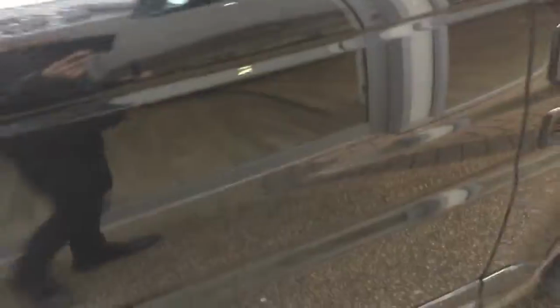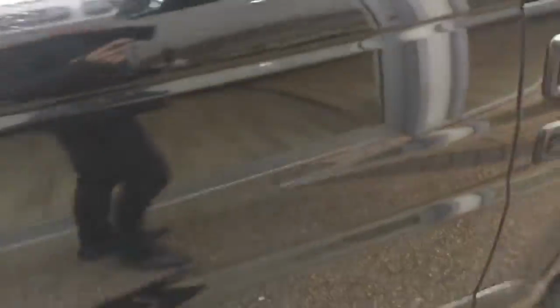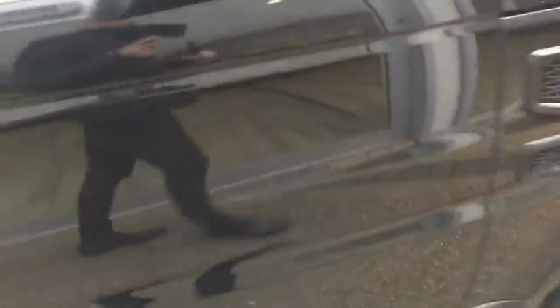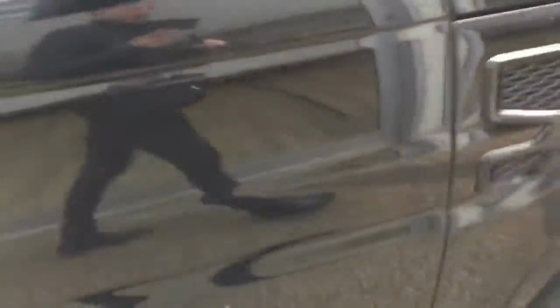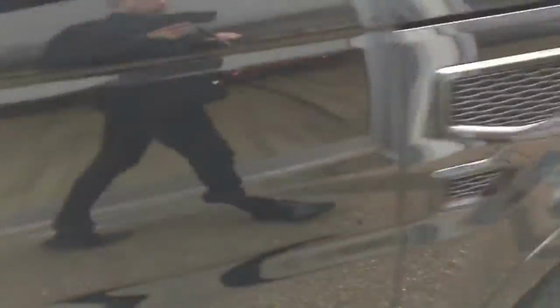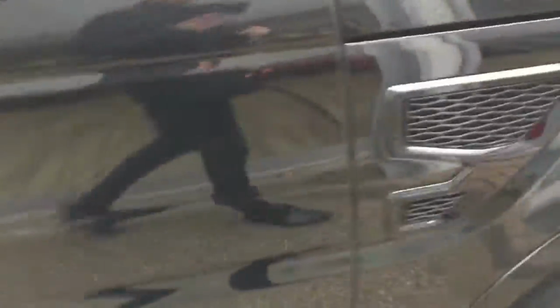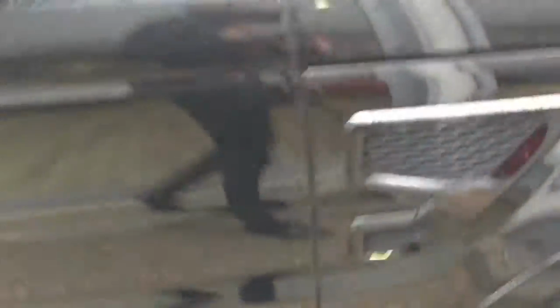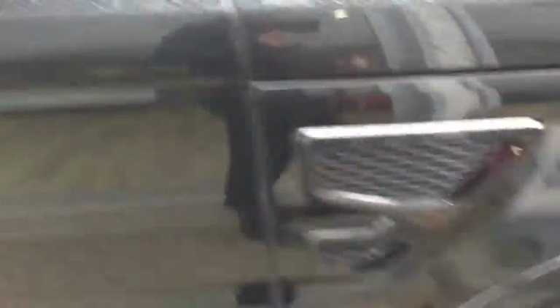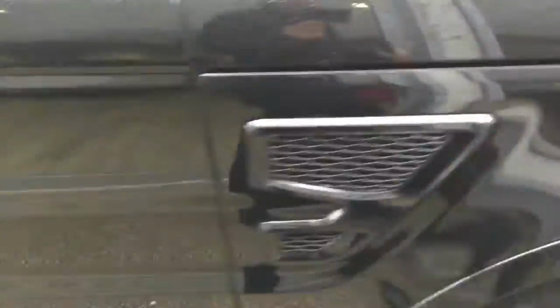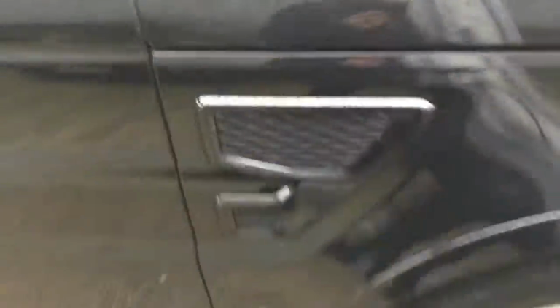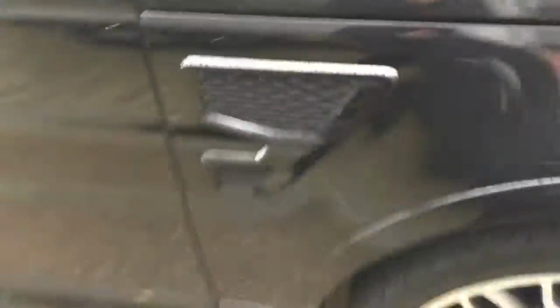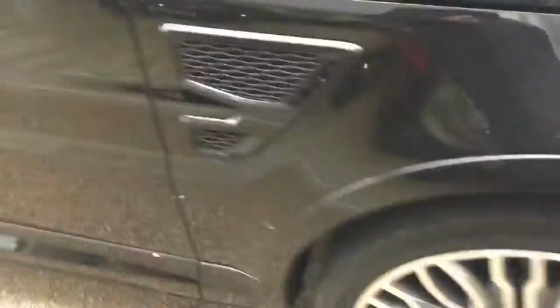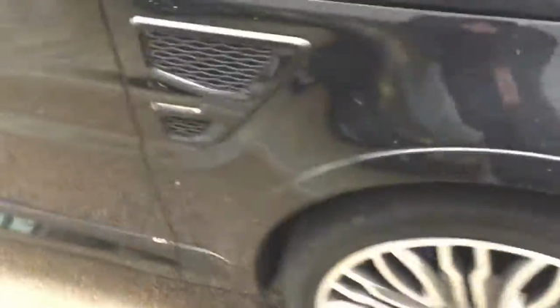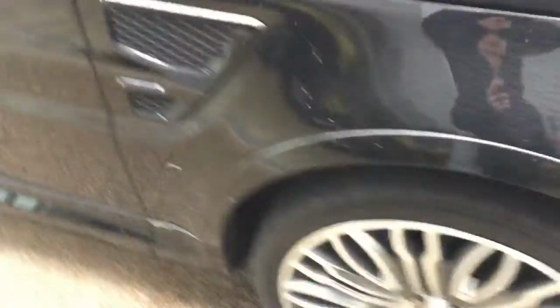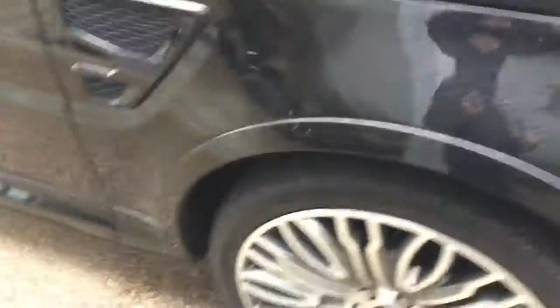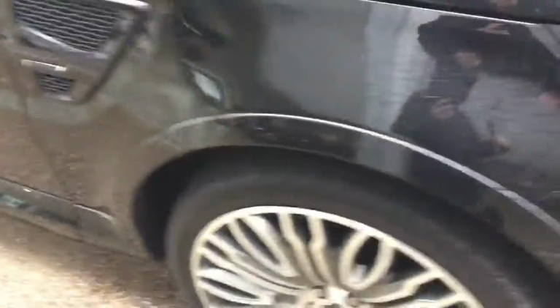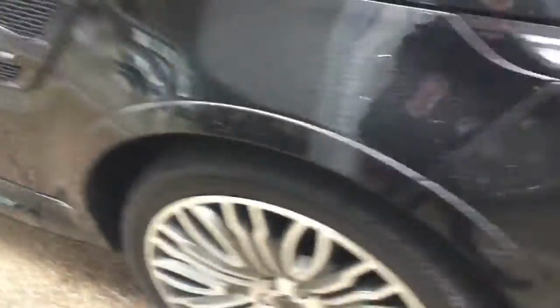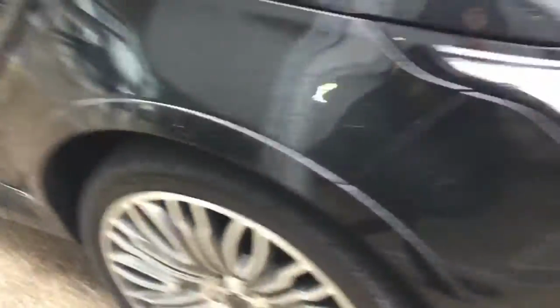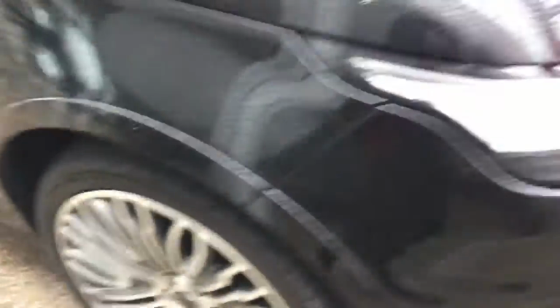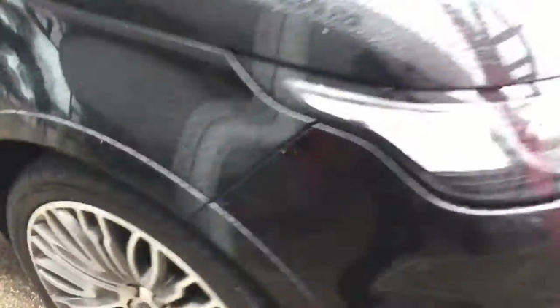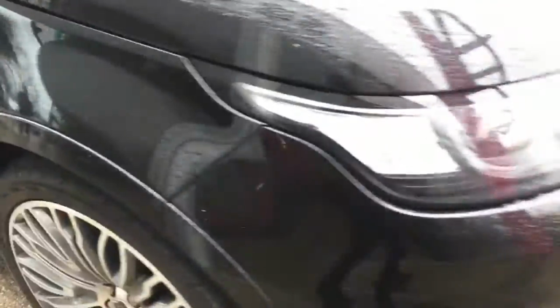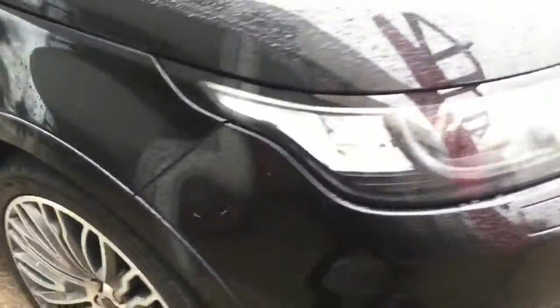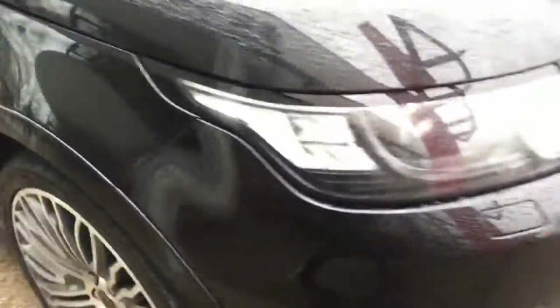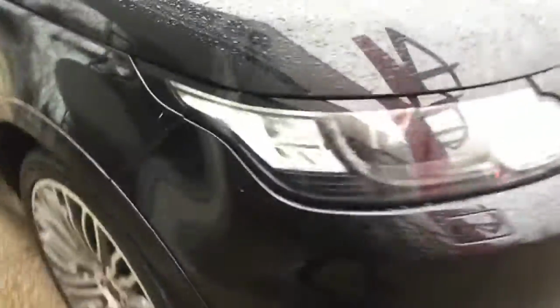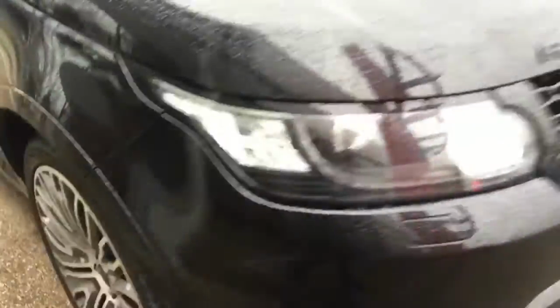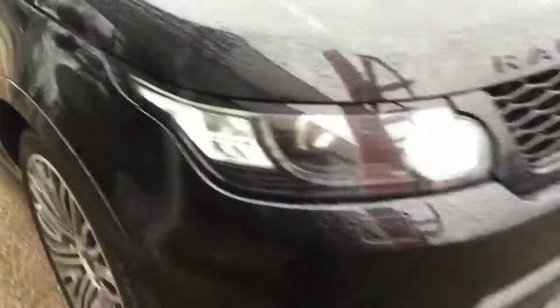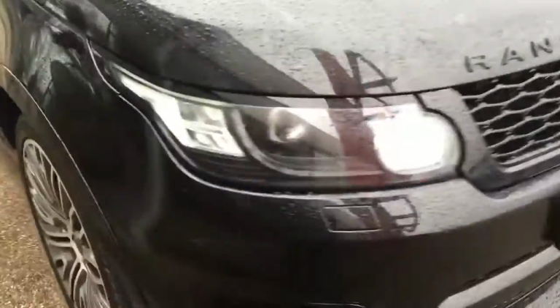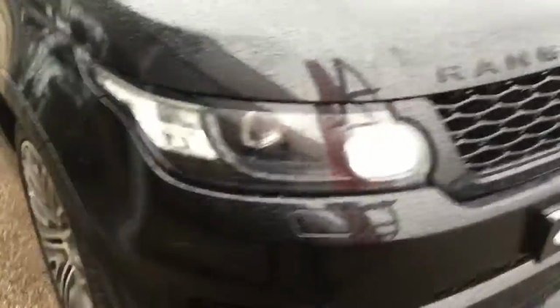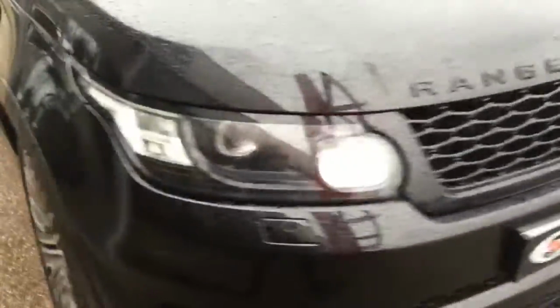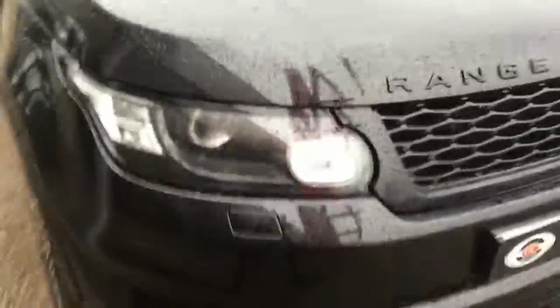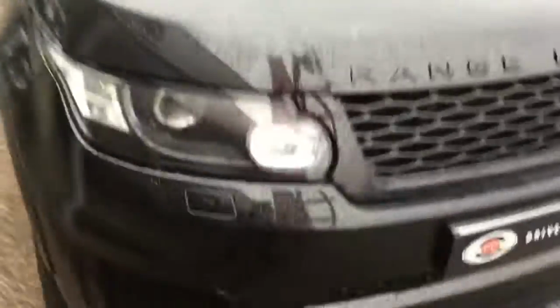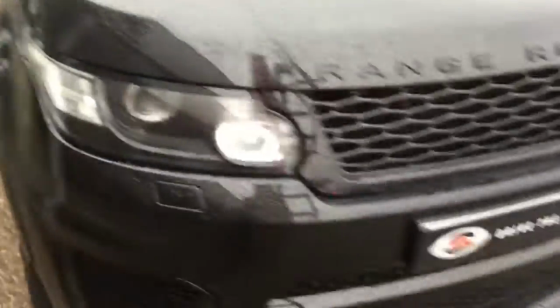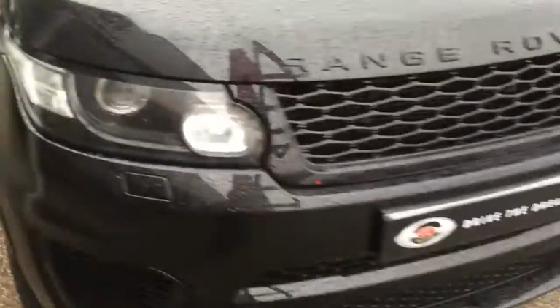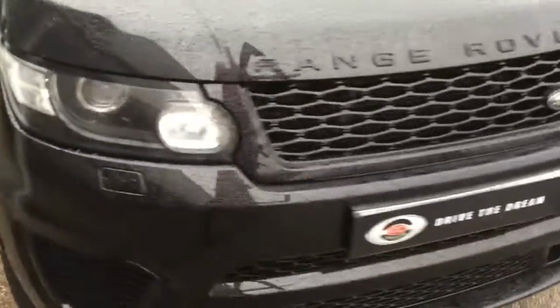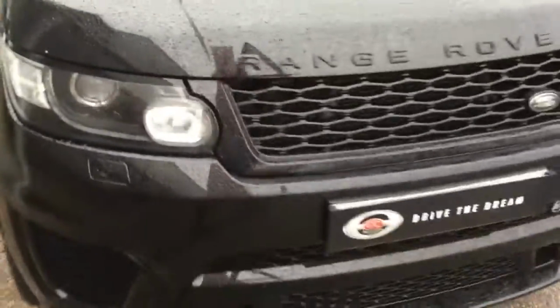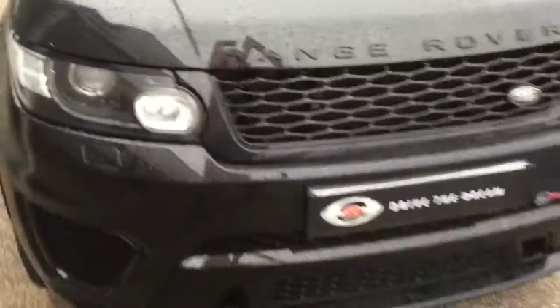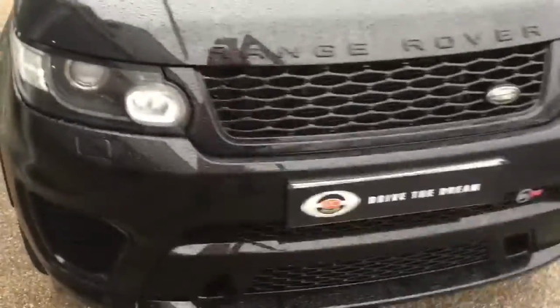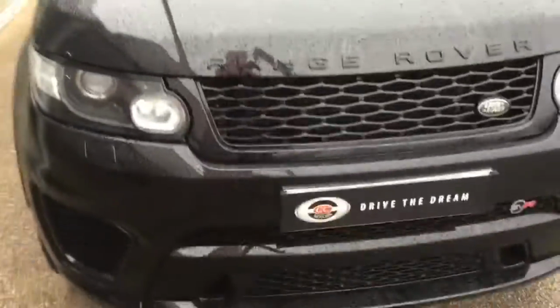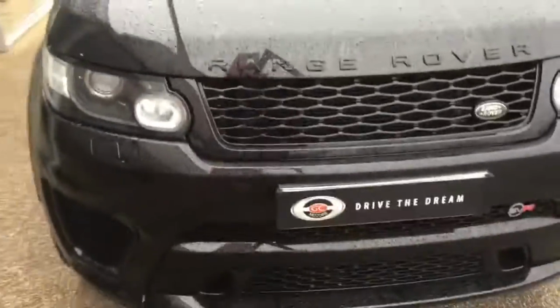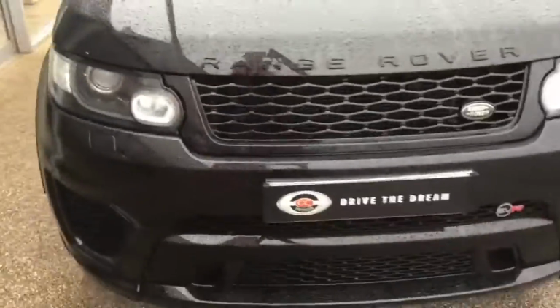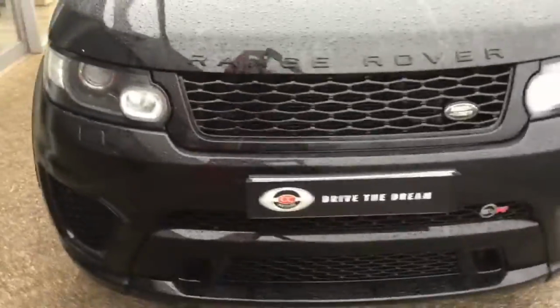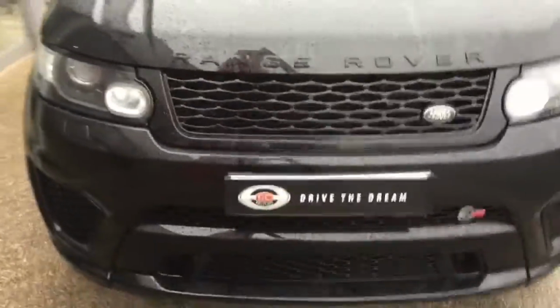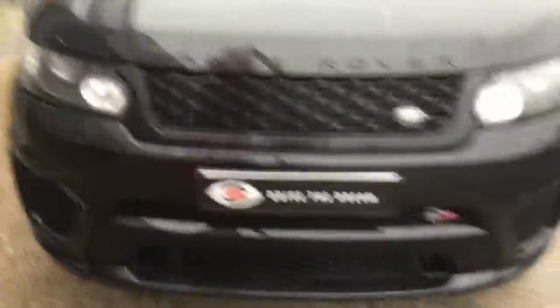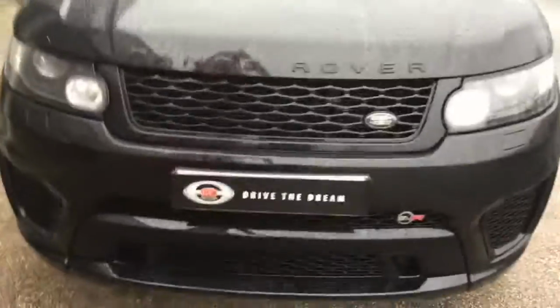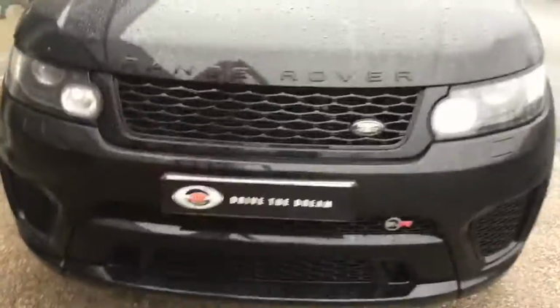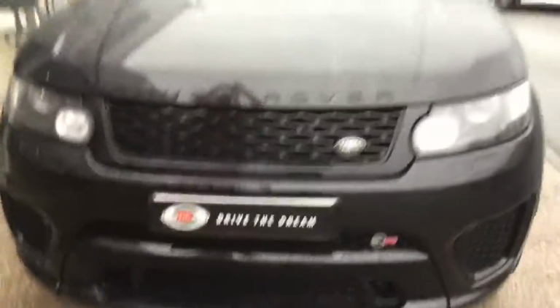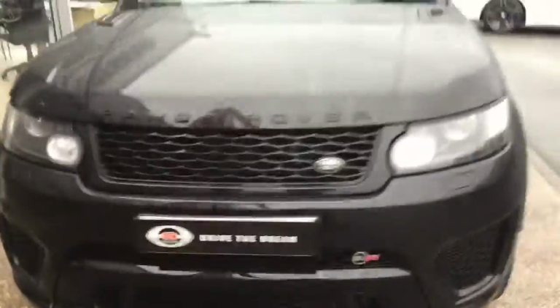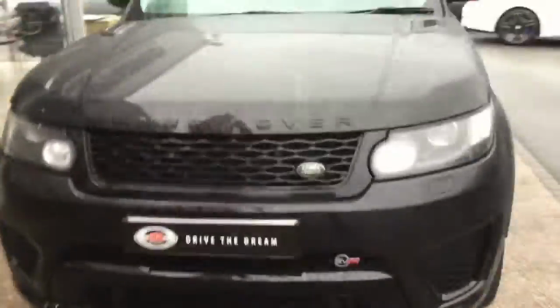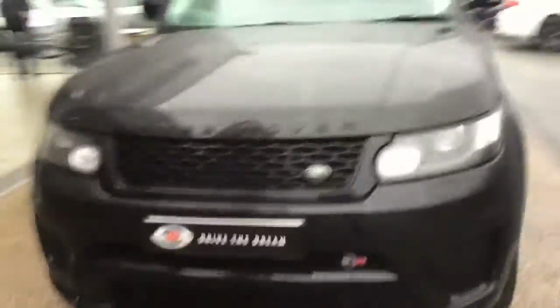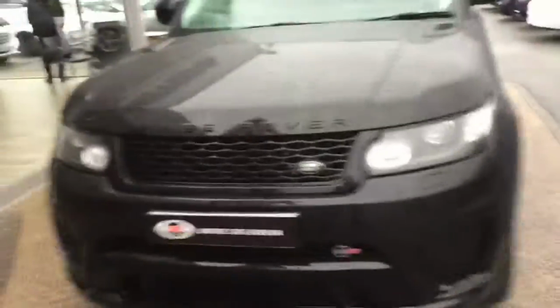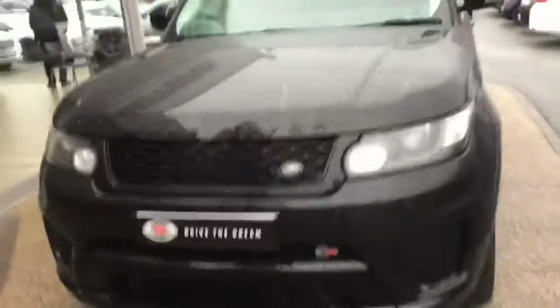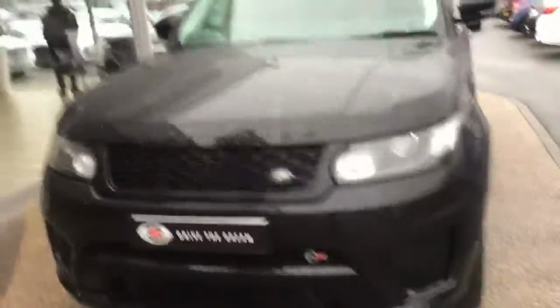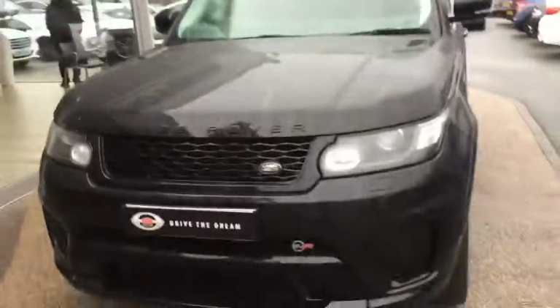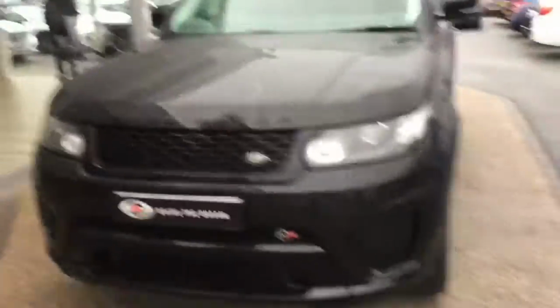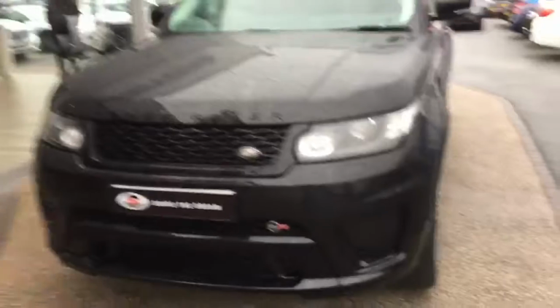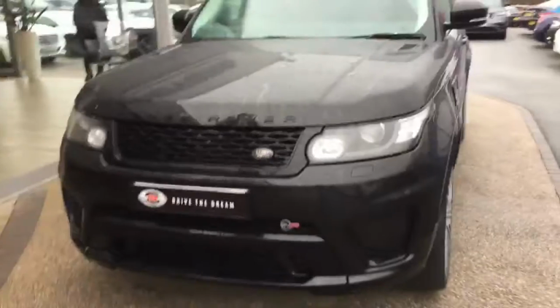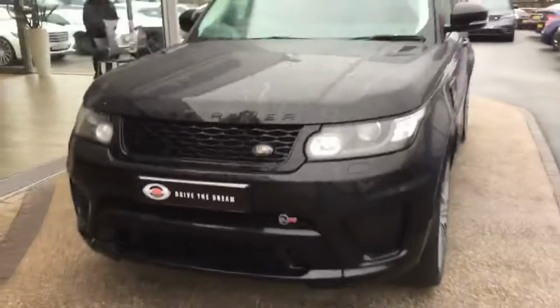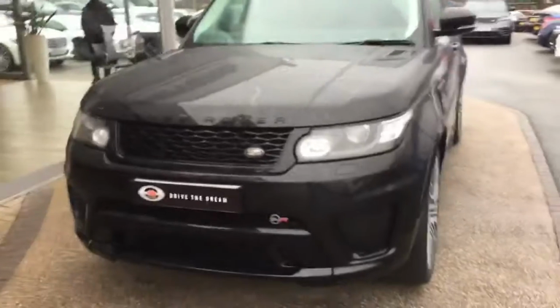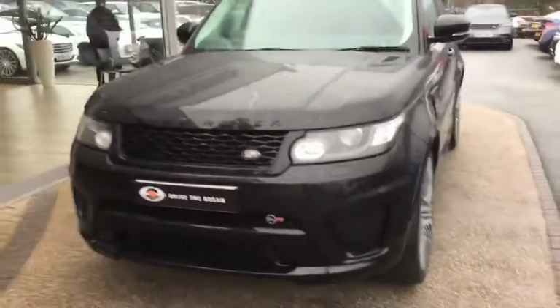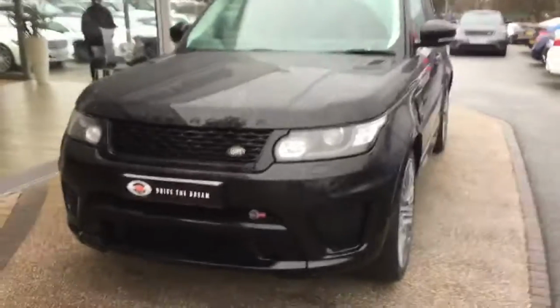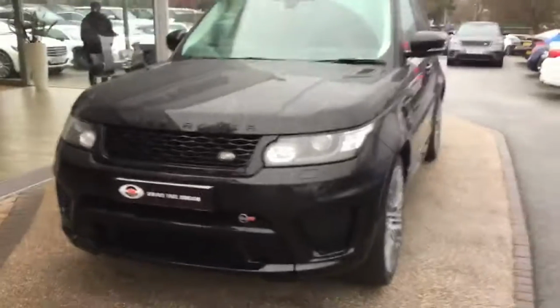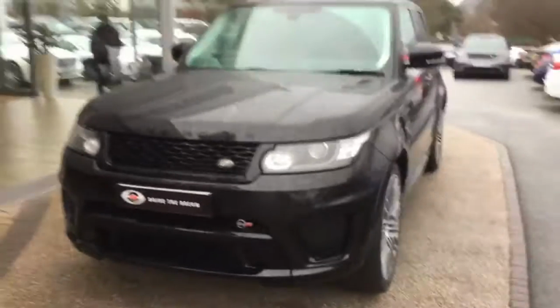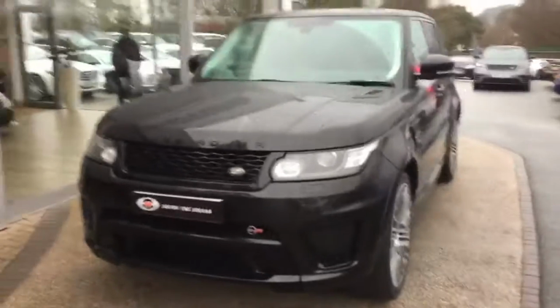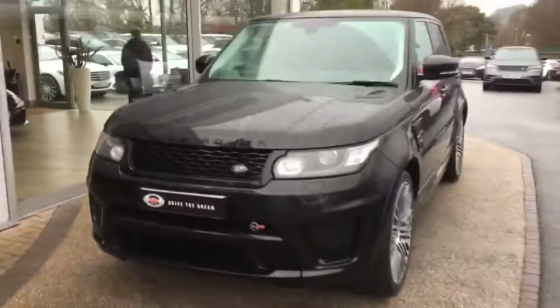And I hope you've enjoyed the walk around of this Range Rover Sport SVR. We look forward to hearing back from you very soon.